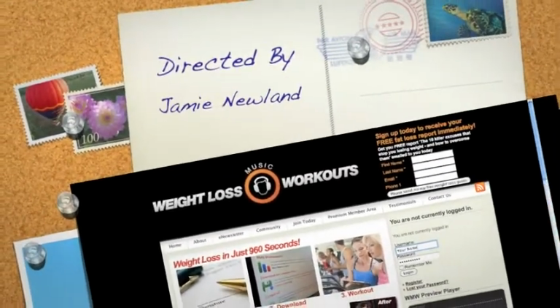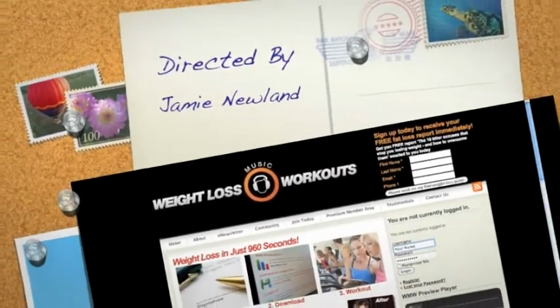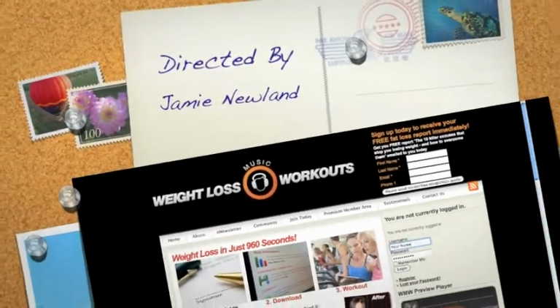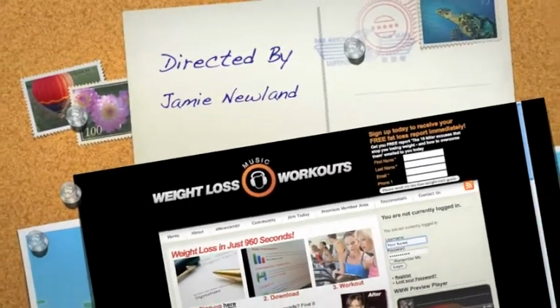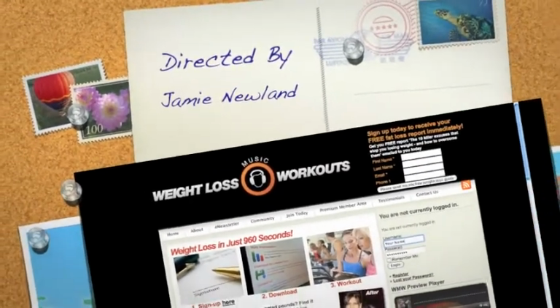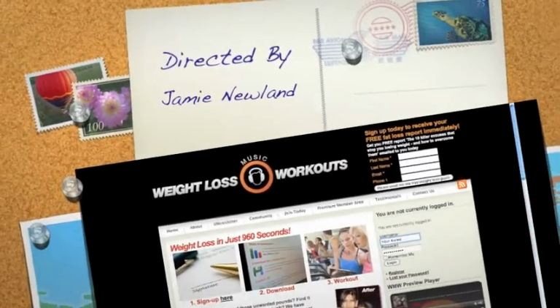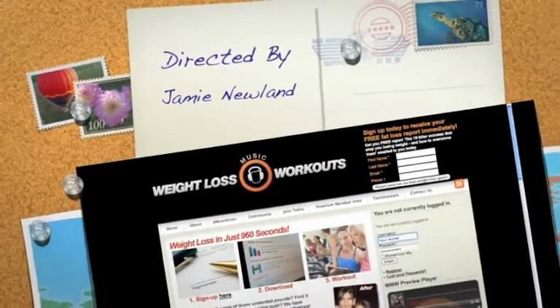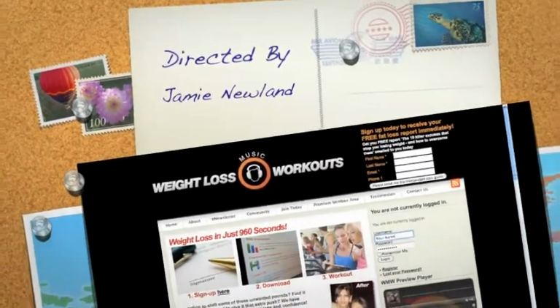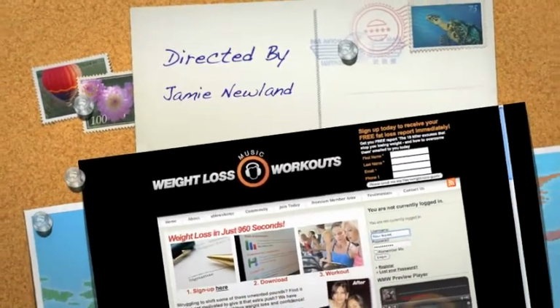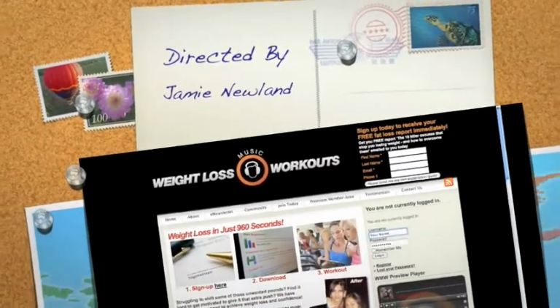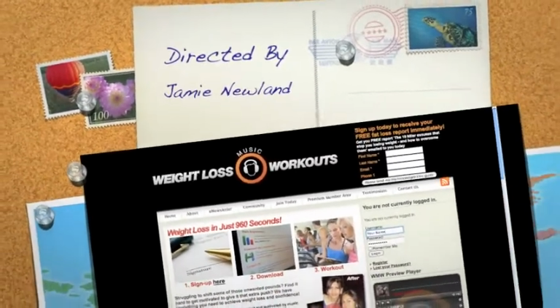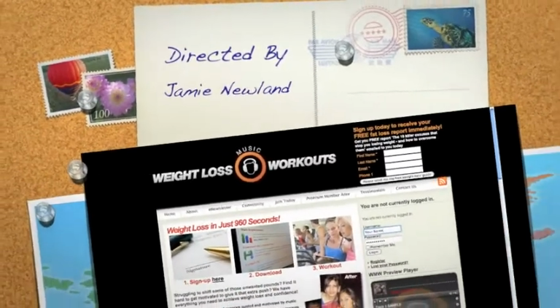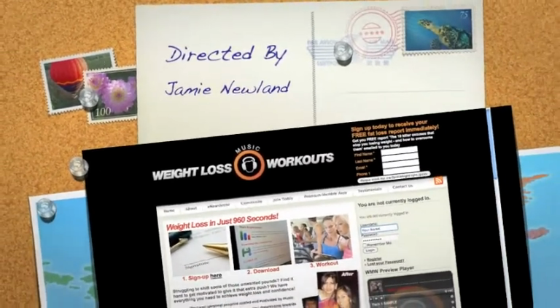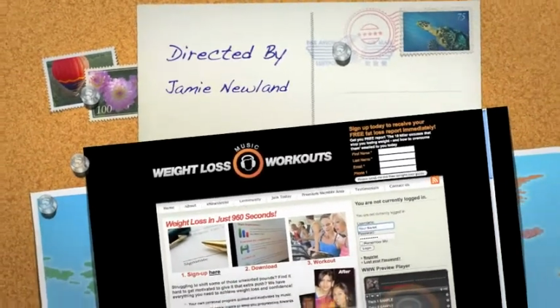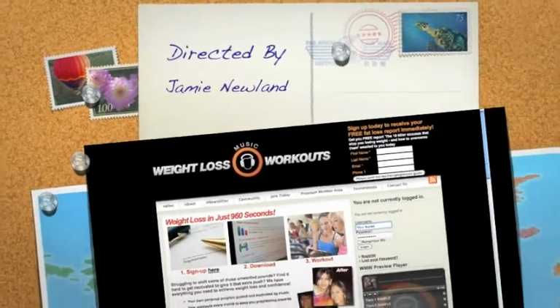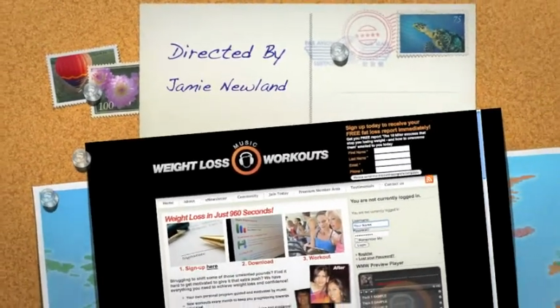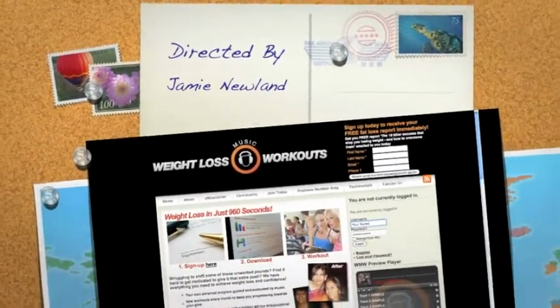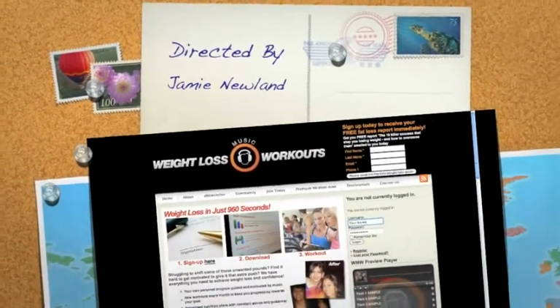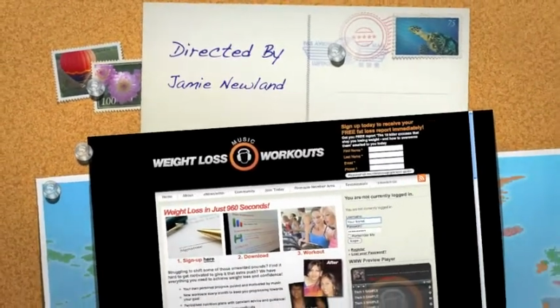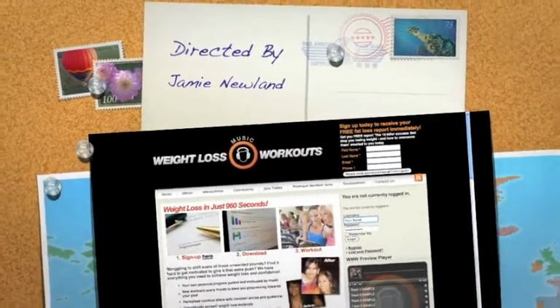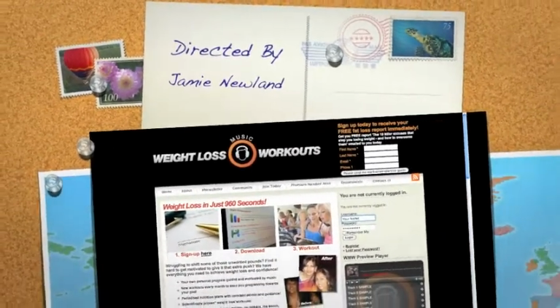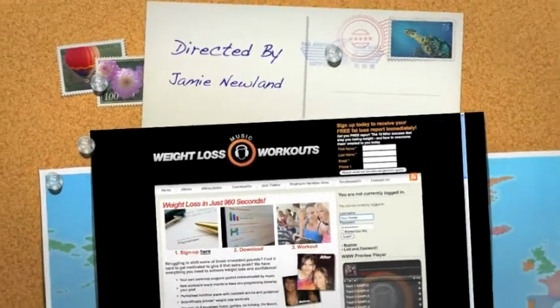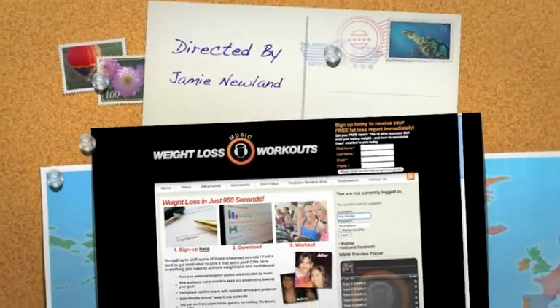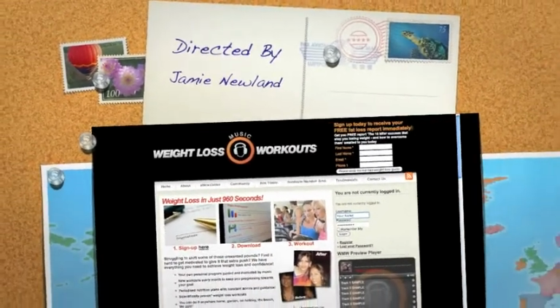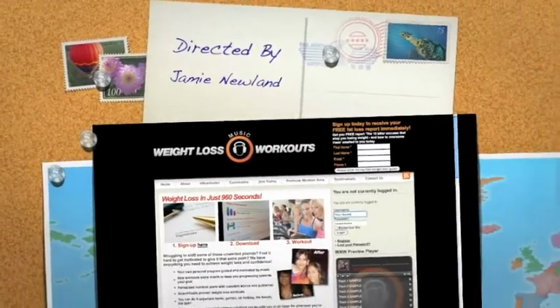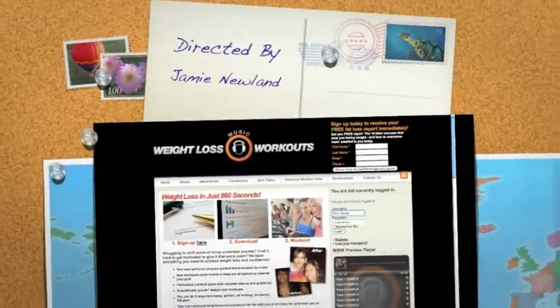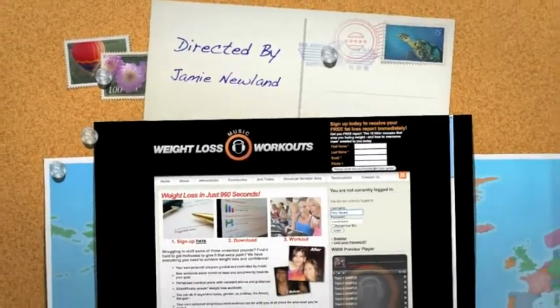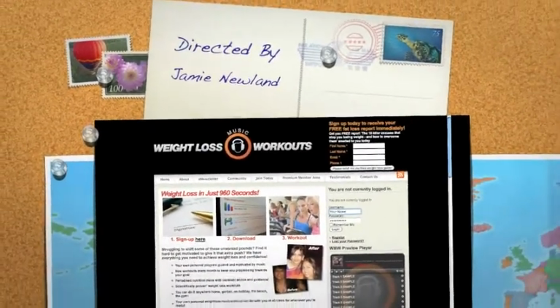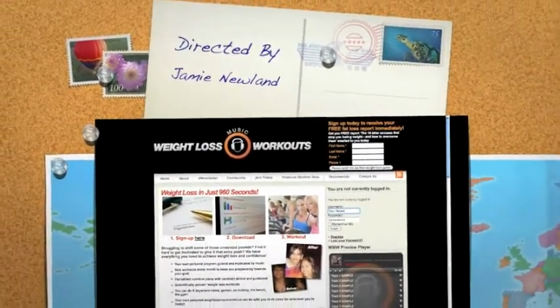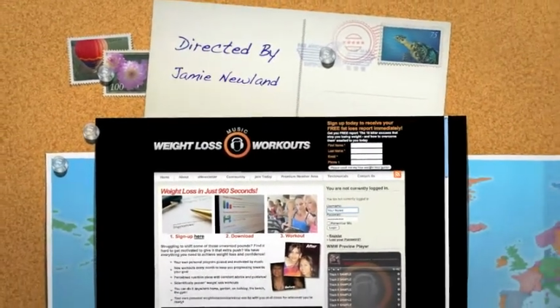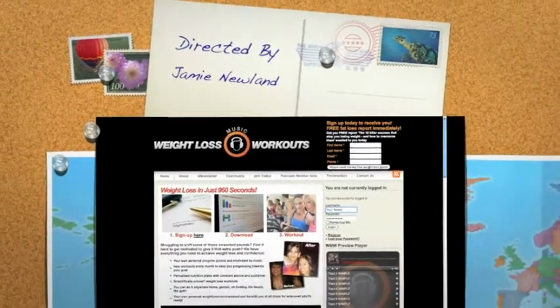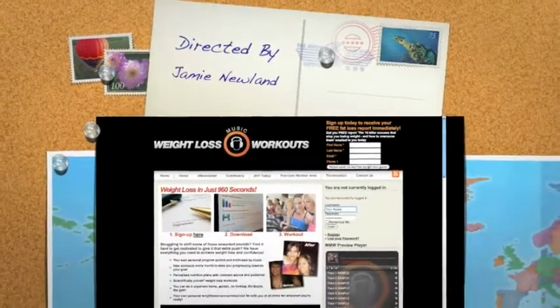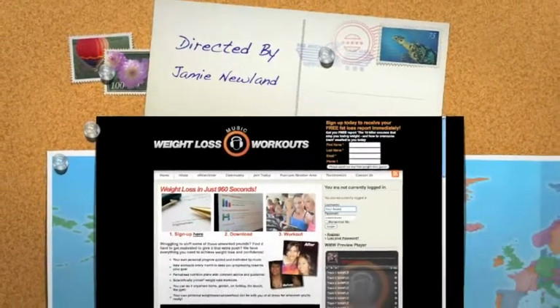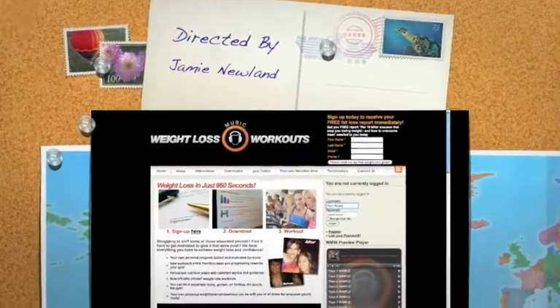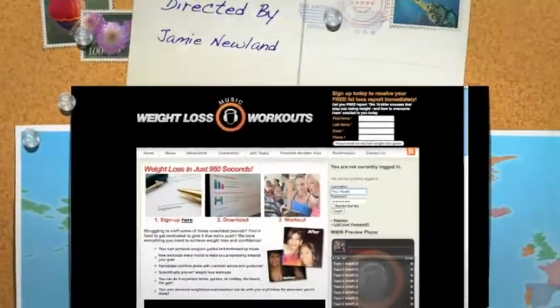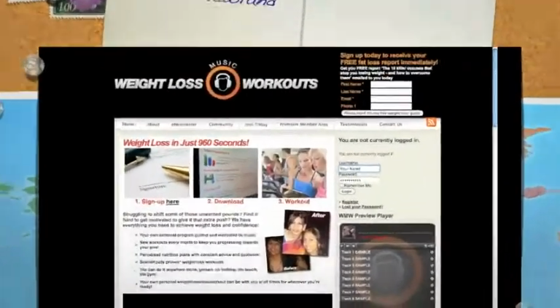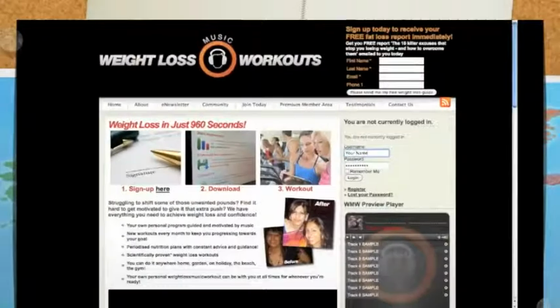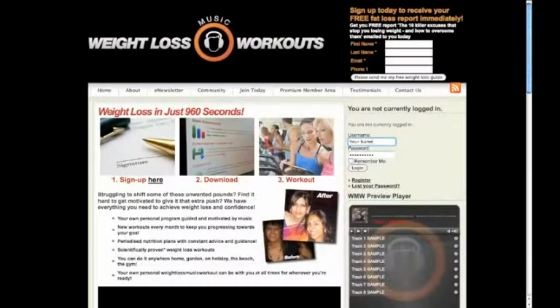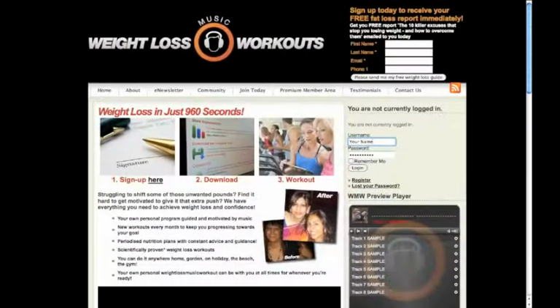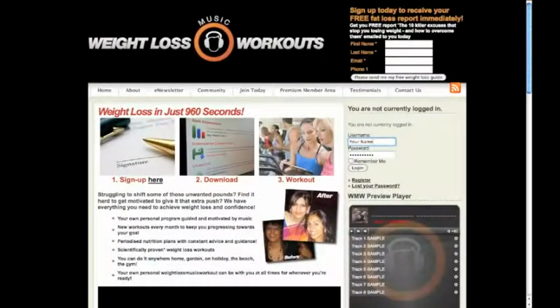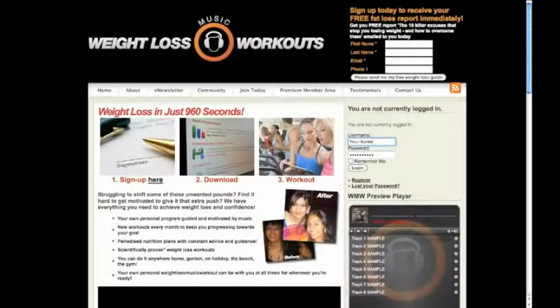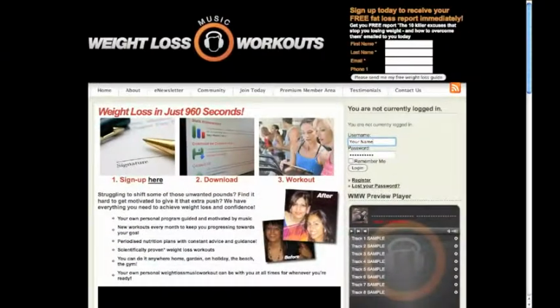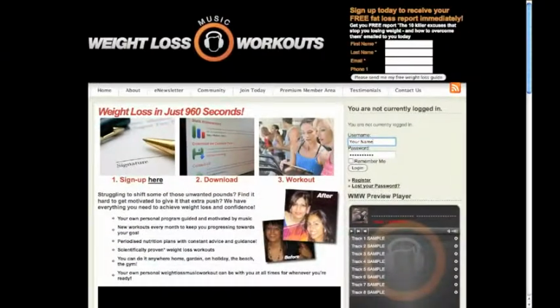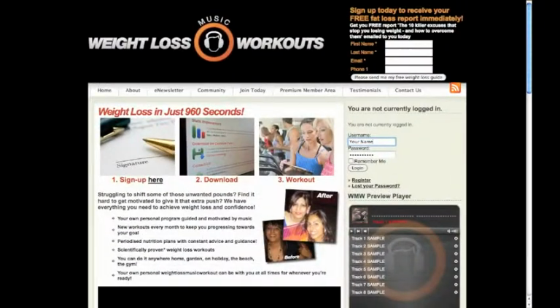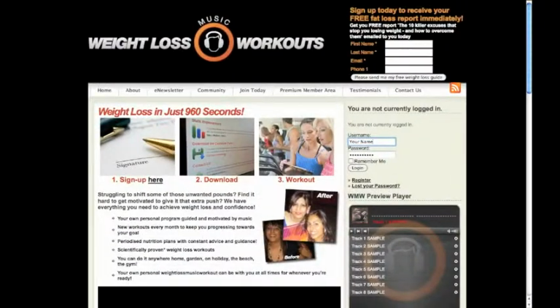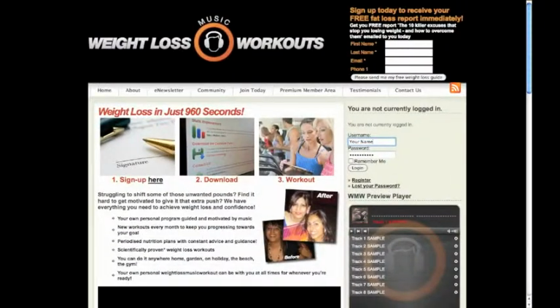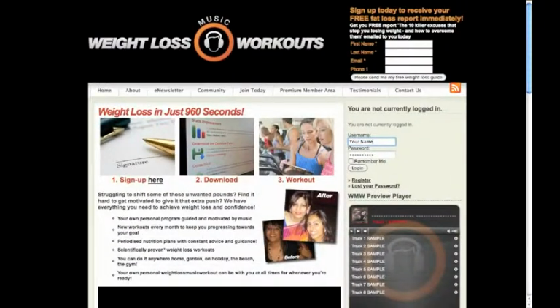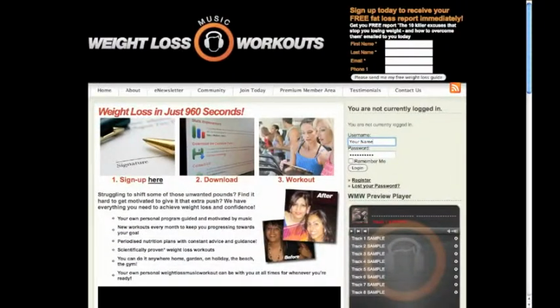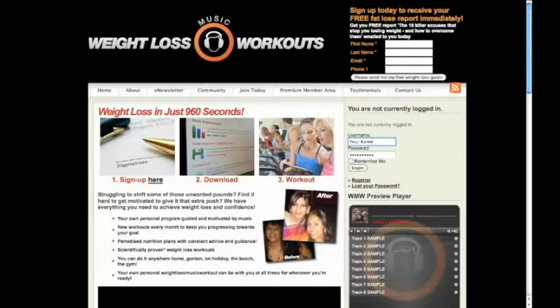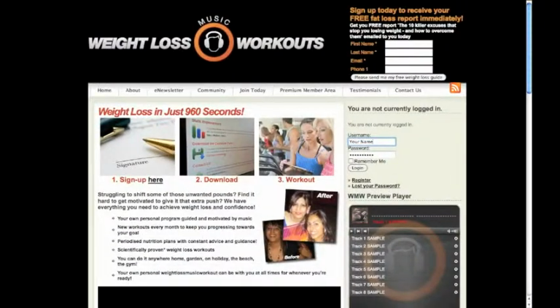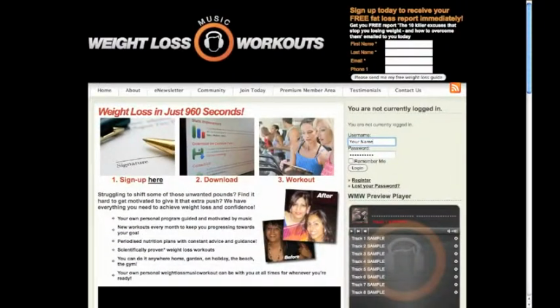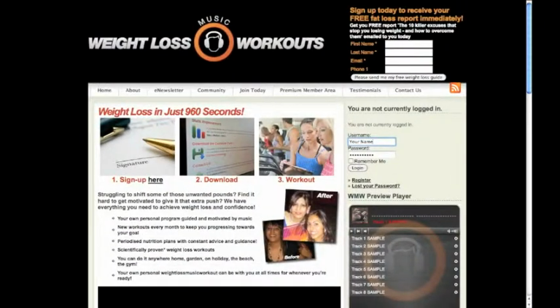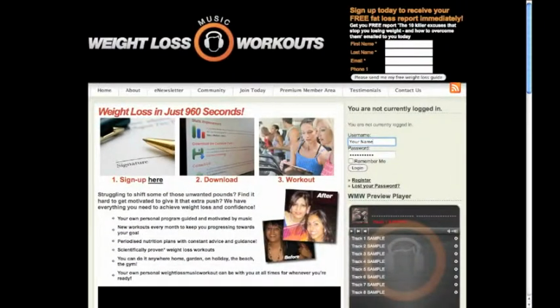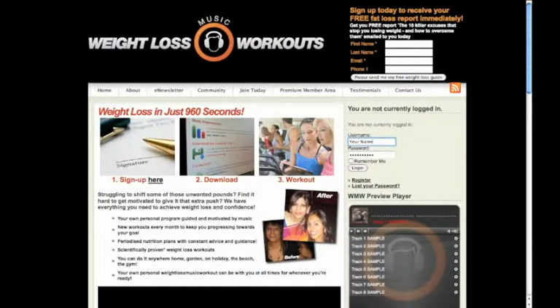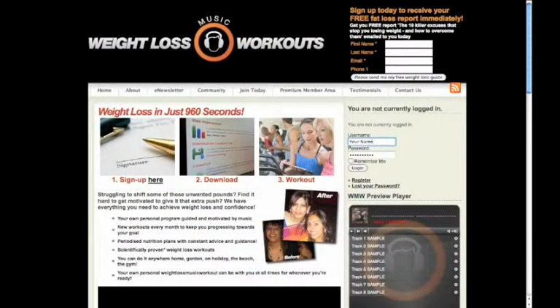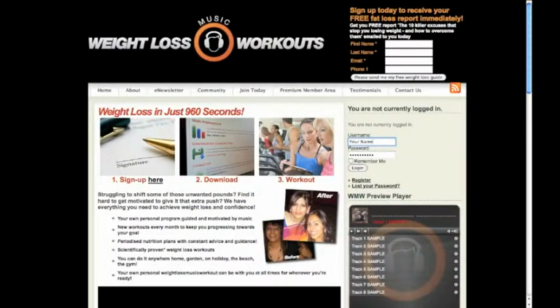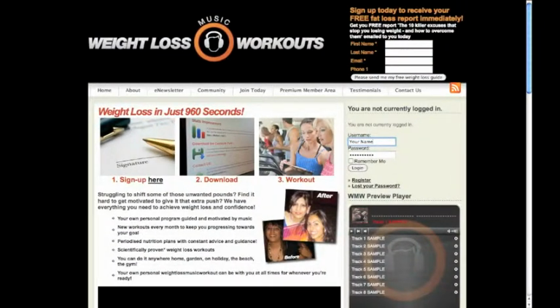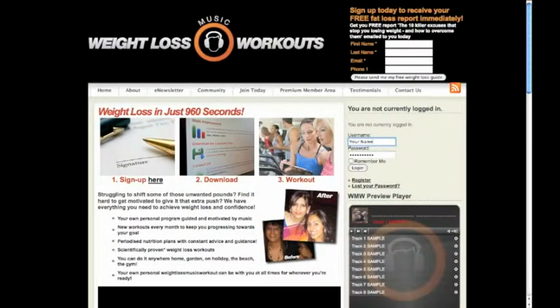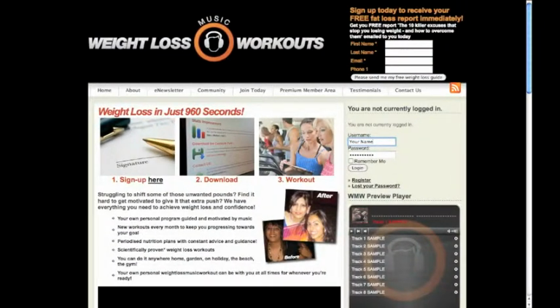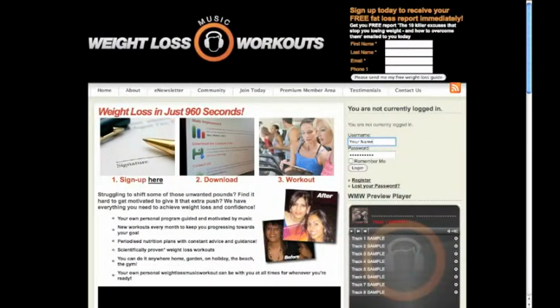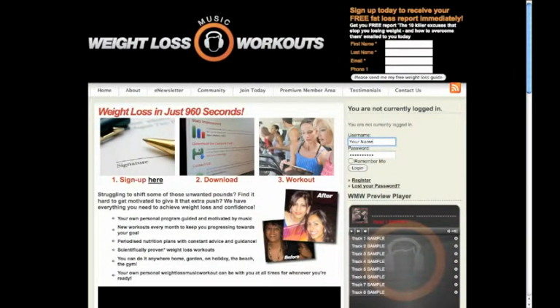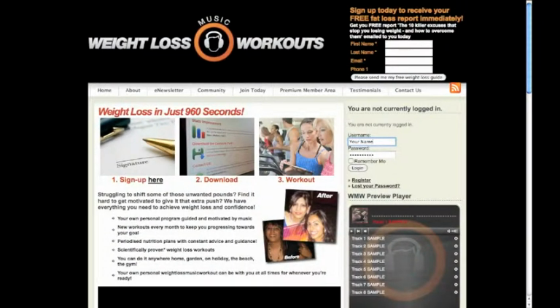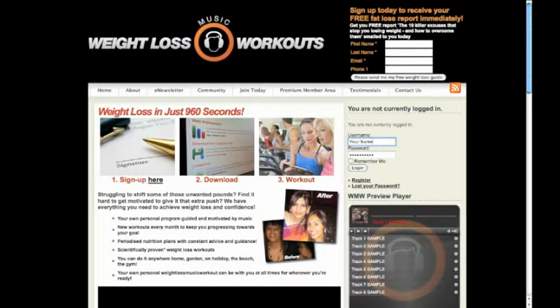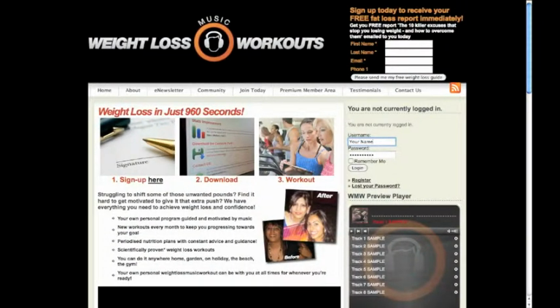To start, you either sign in as a member or join us today. You will then be directed straight to our premium member page.